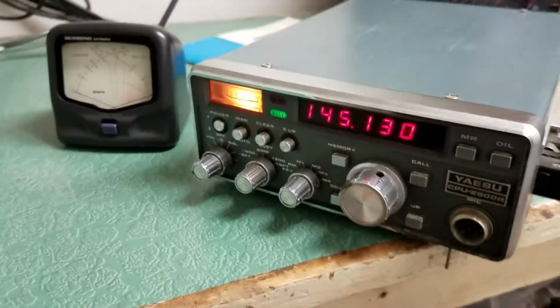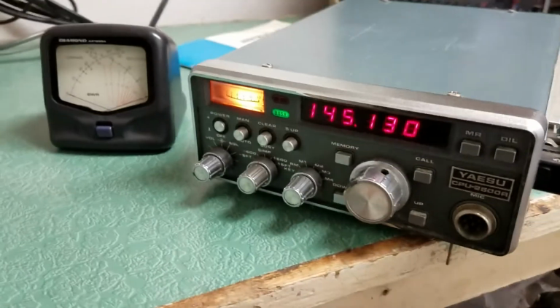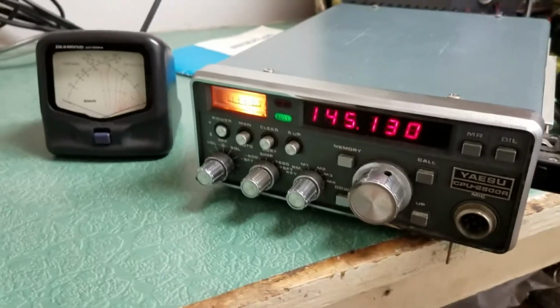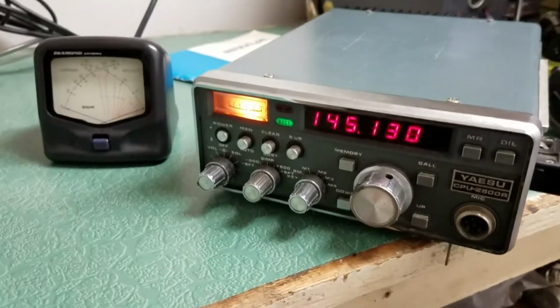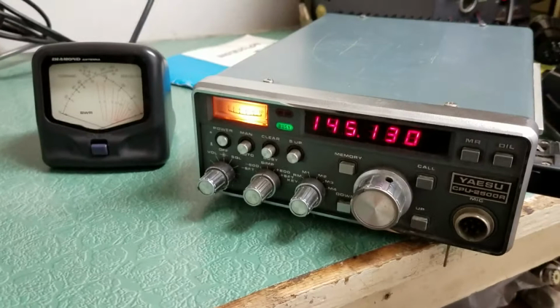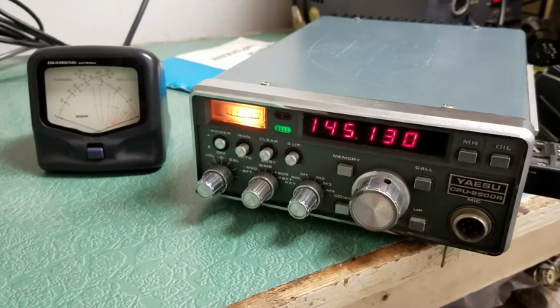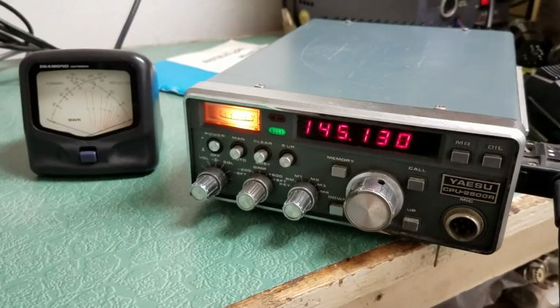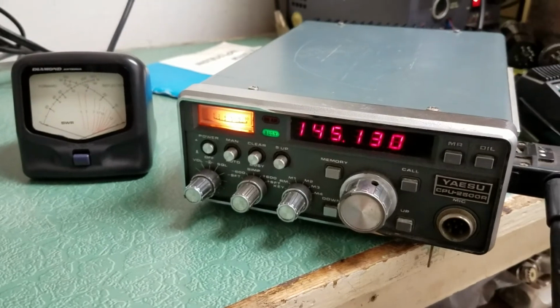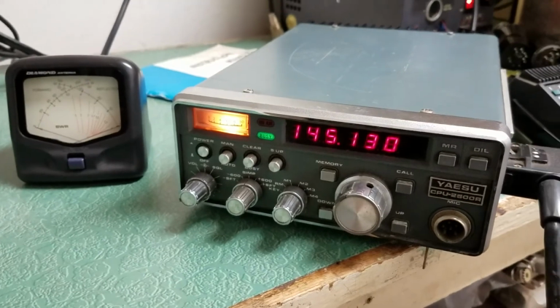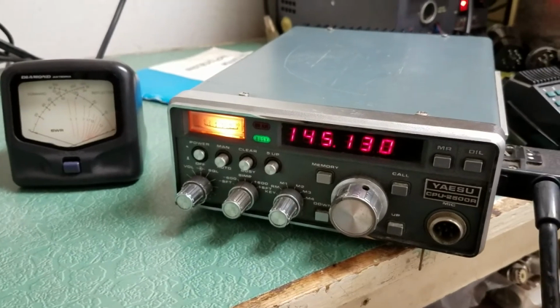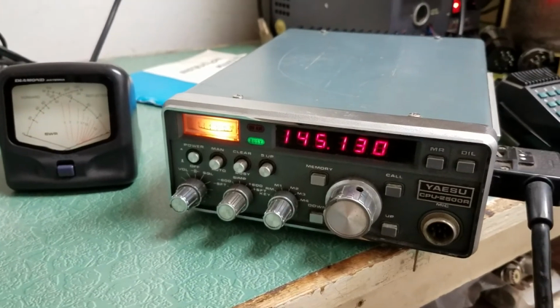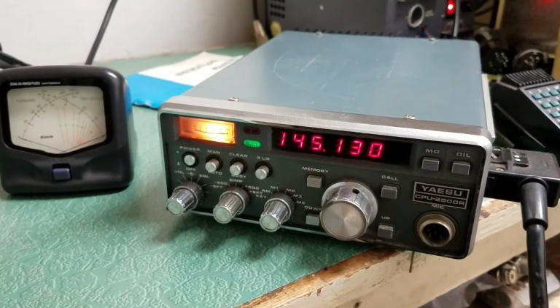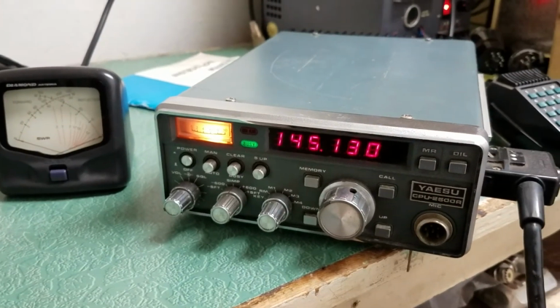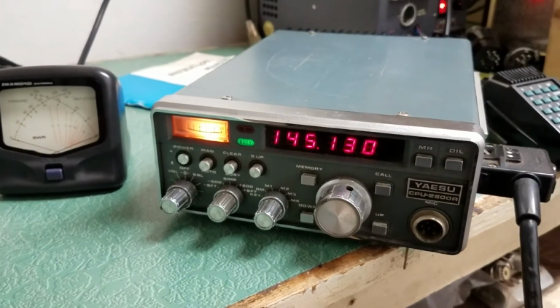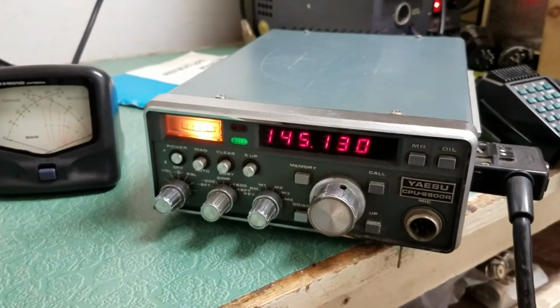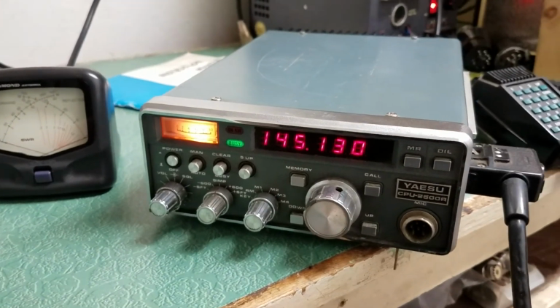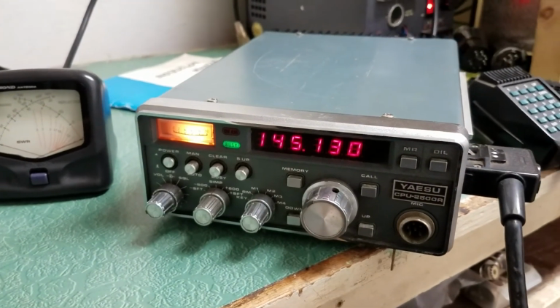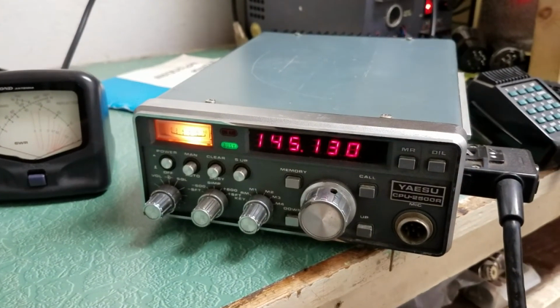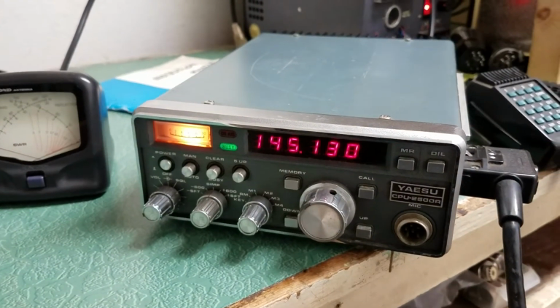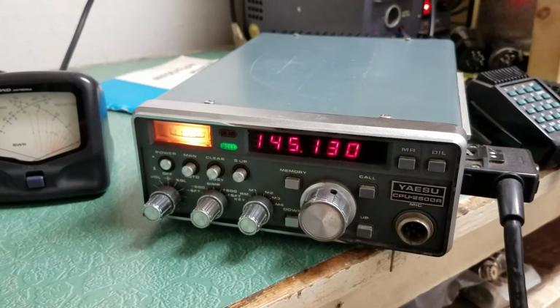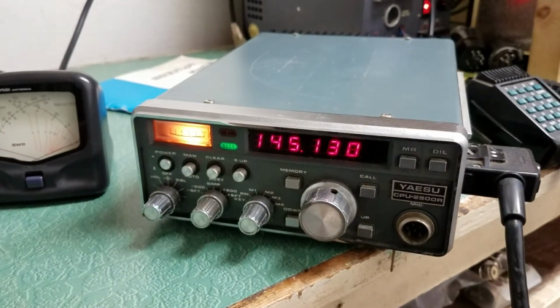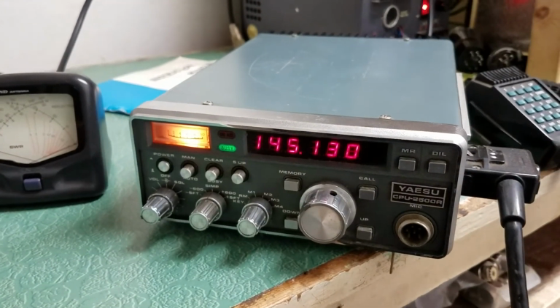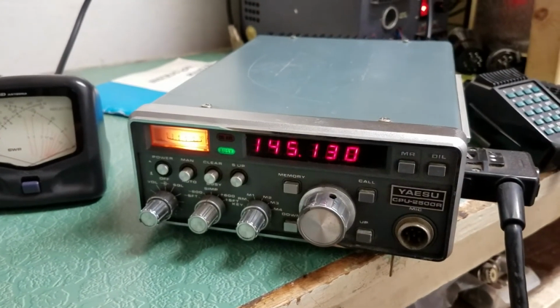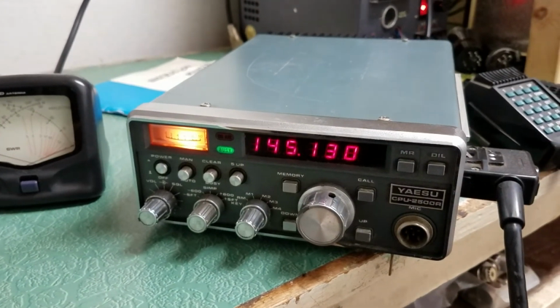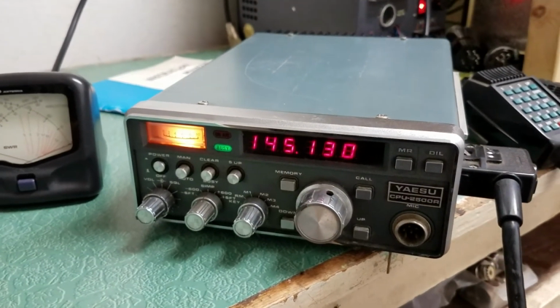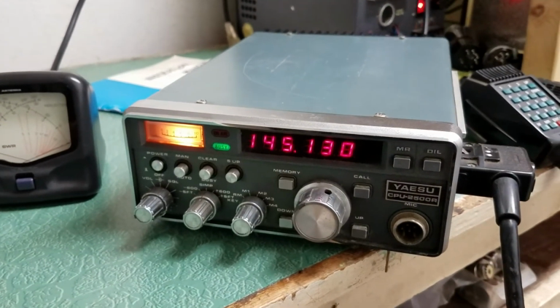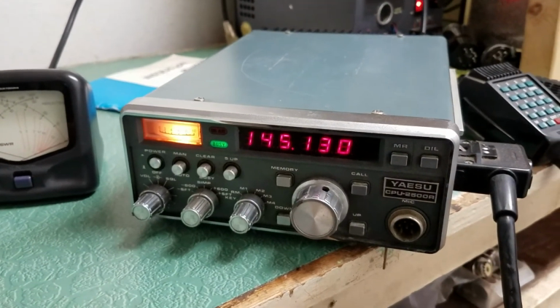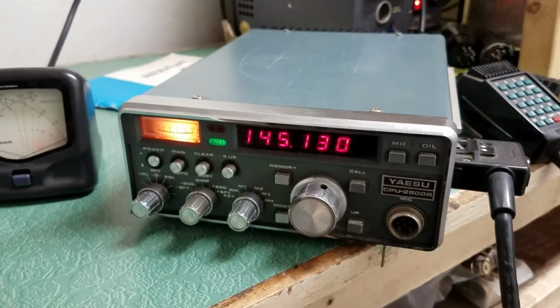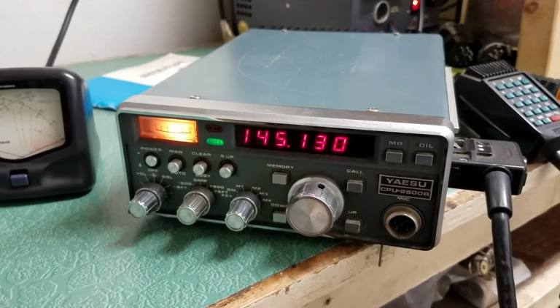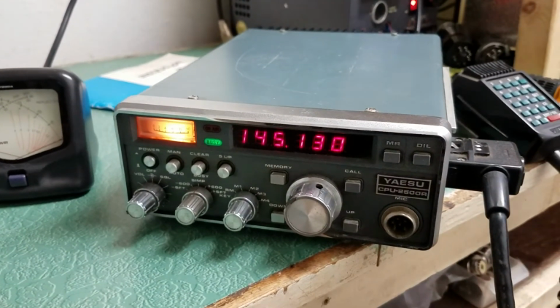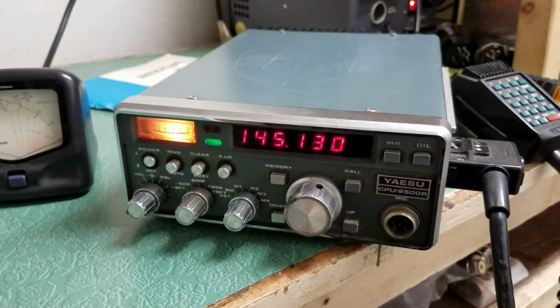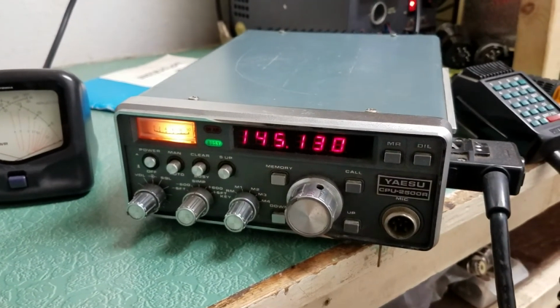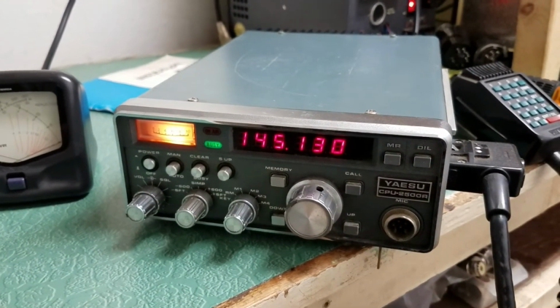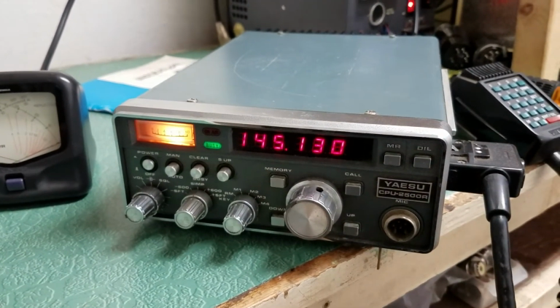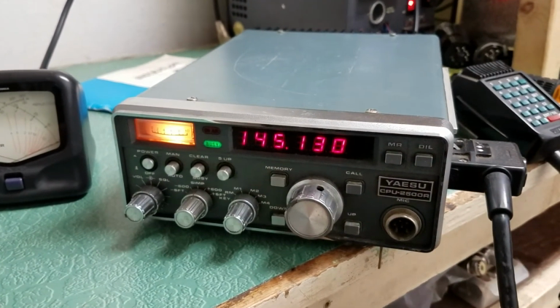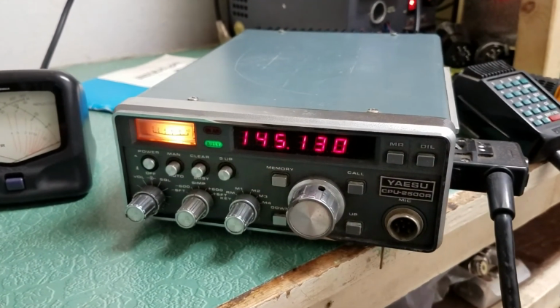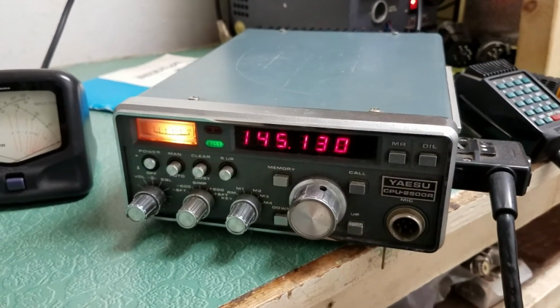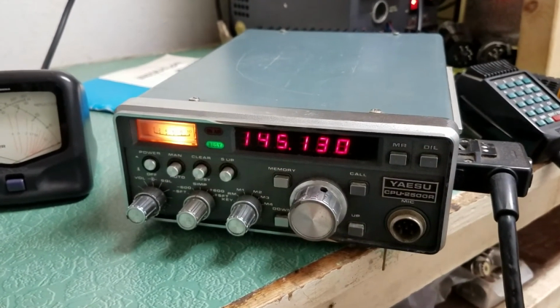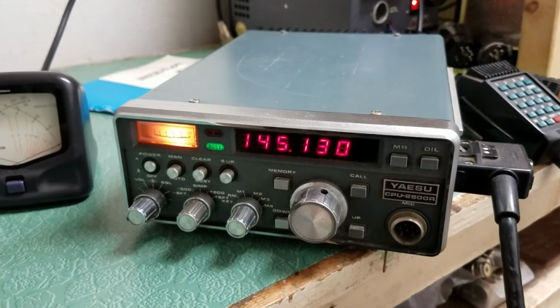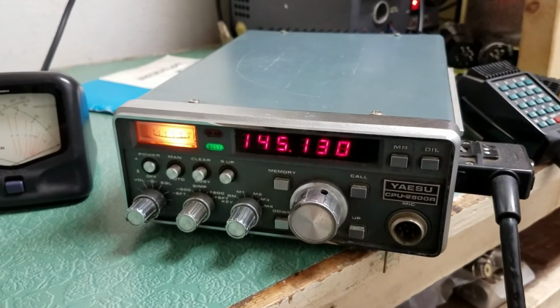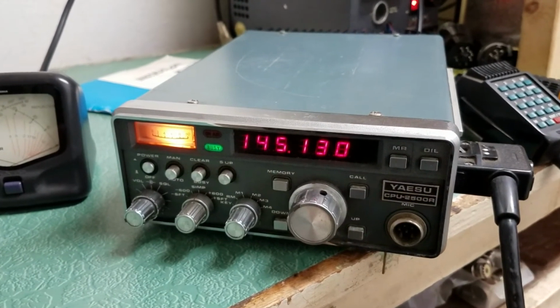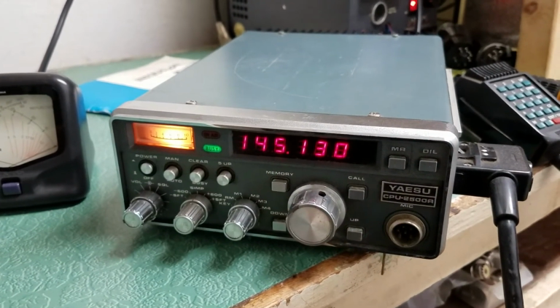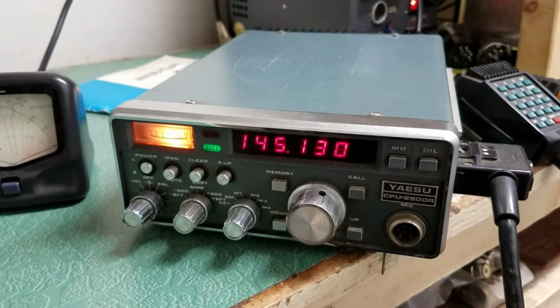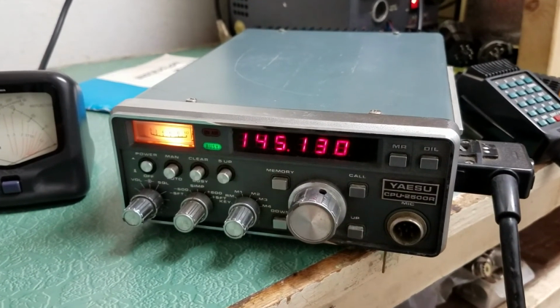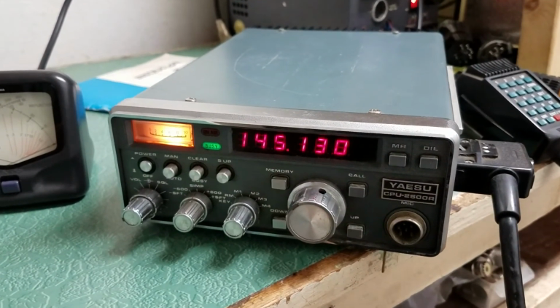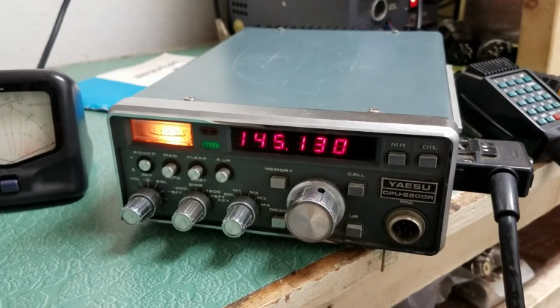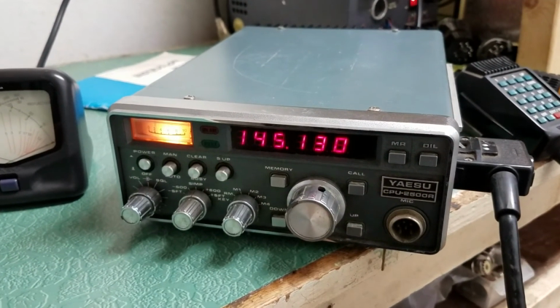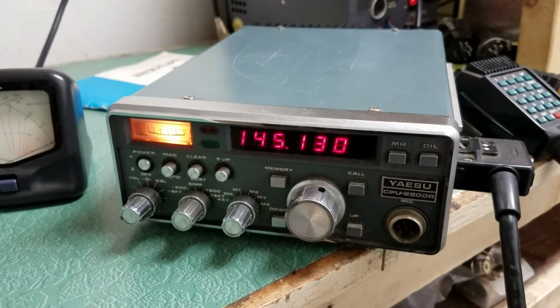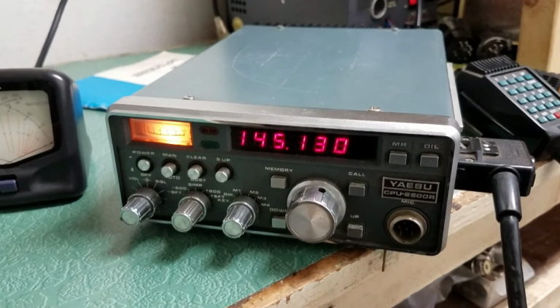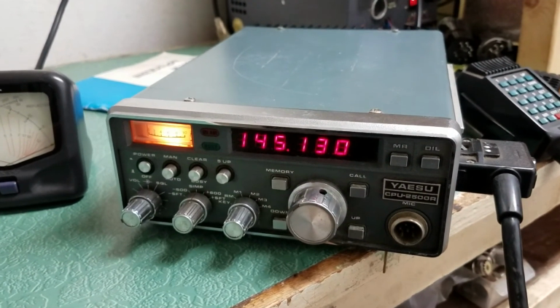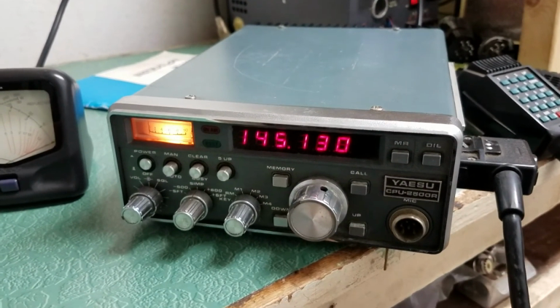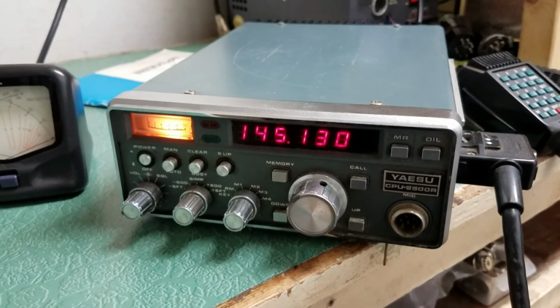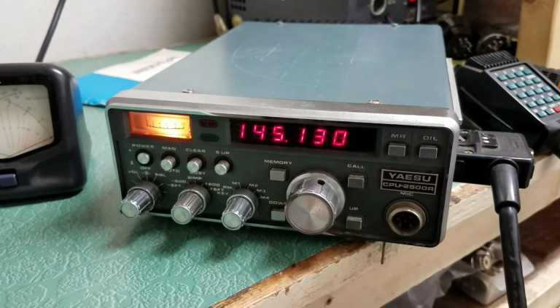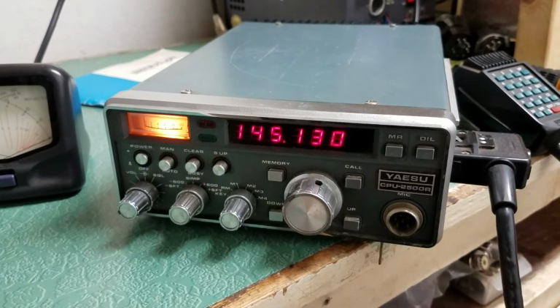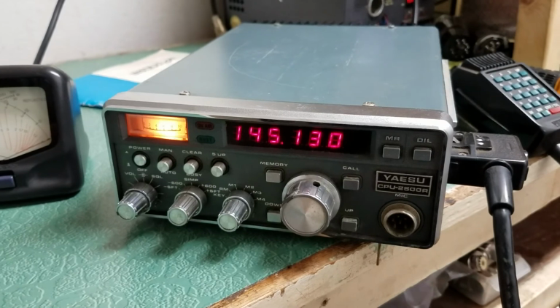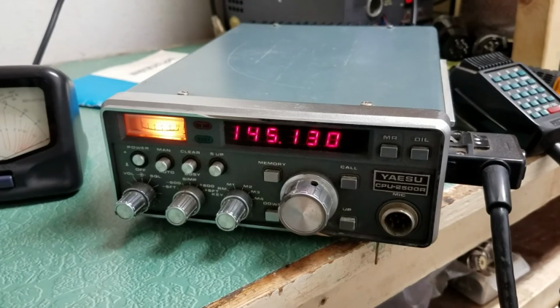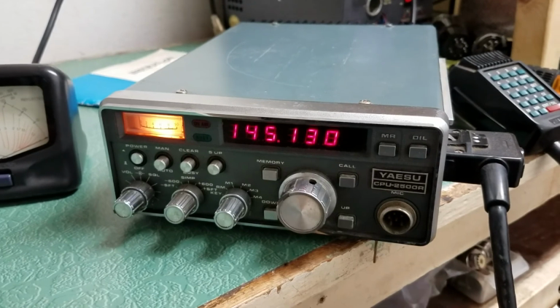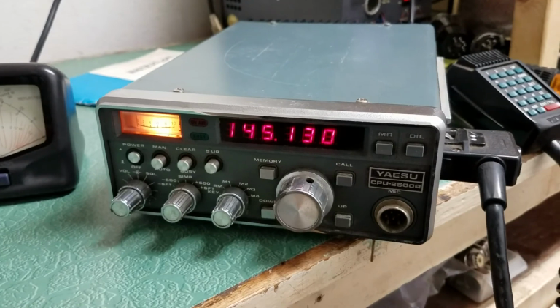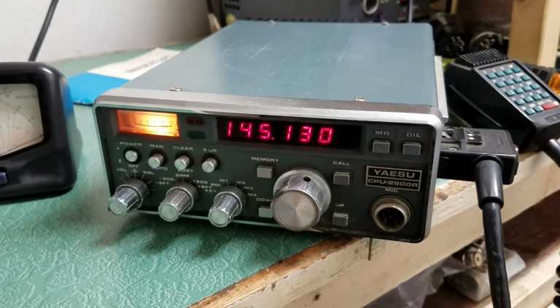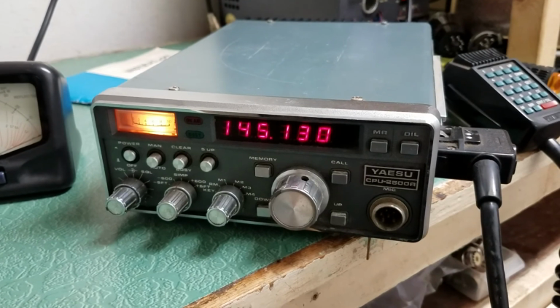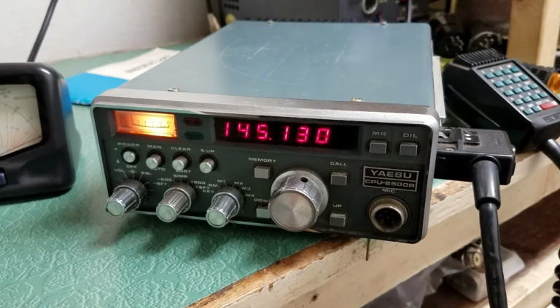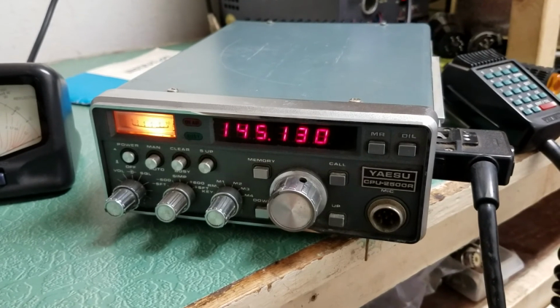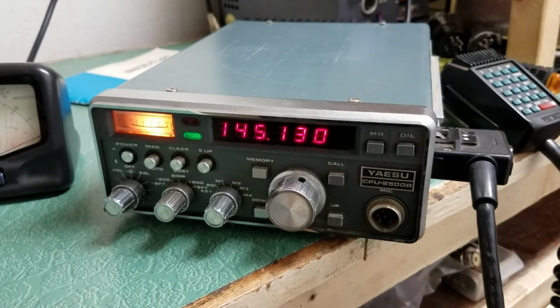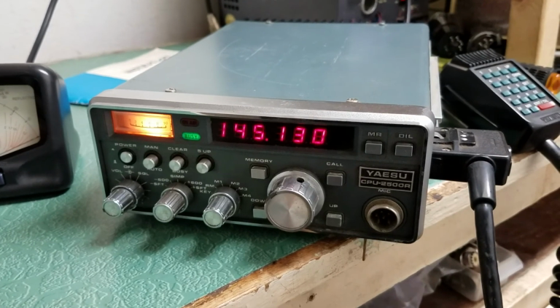So once again, the Yaesu CPU2500R 2-meter mobile transceiver.